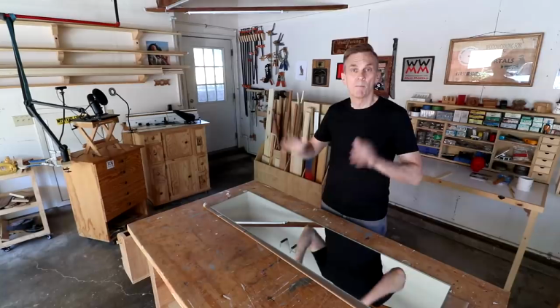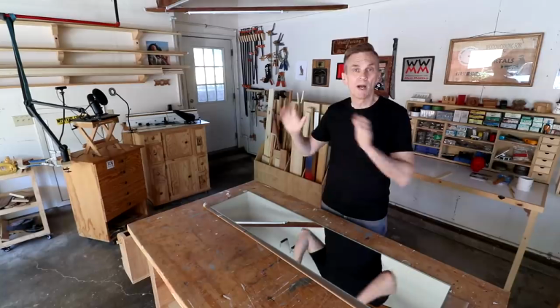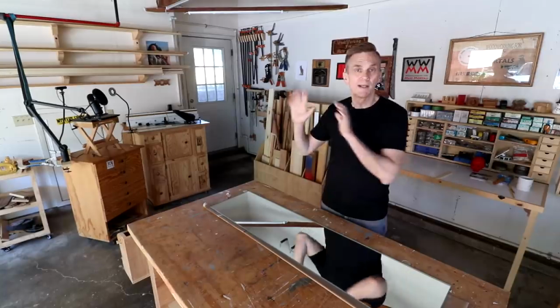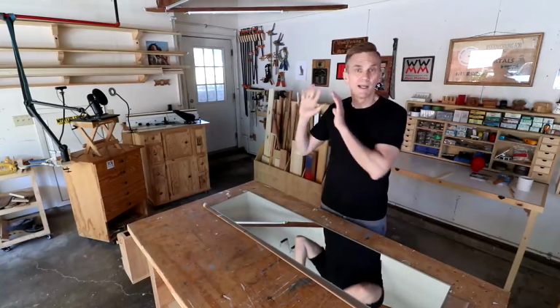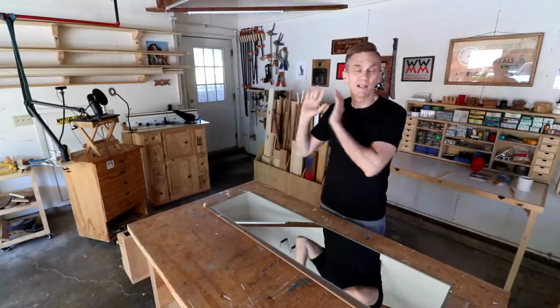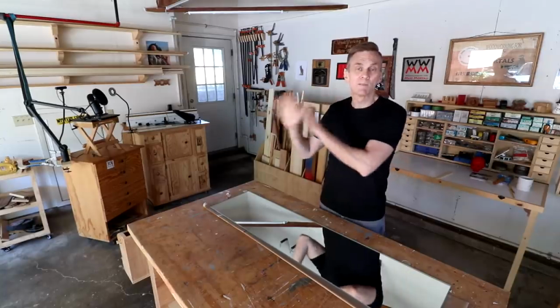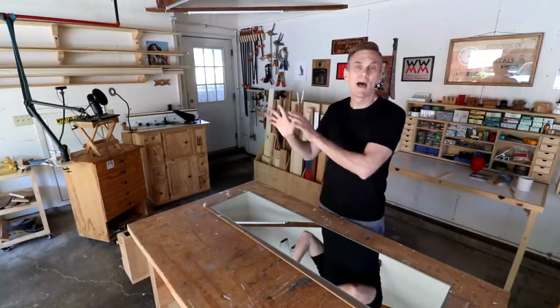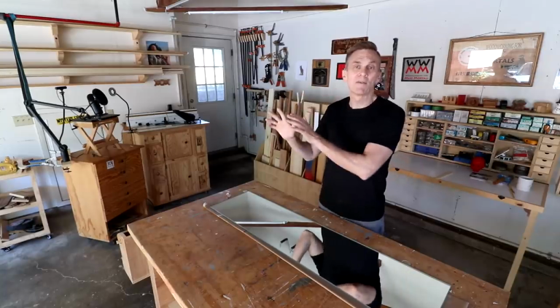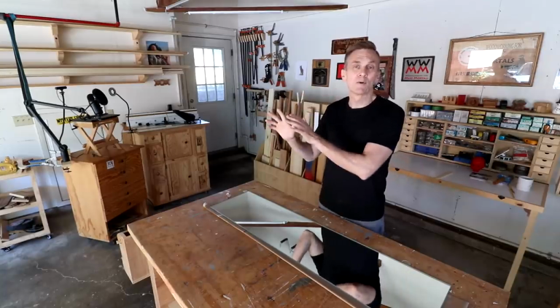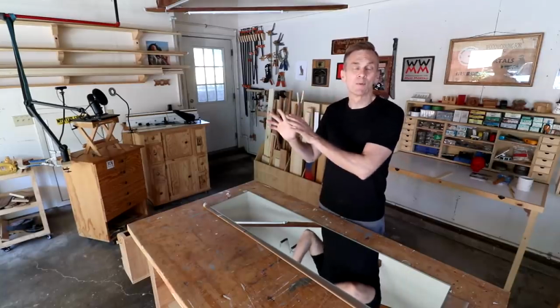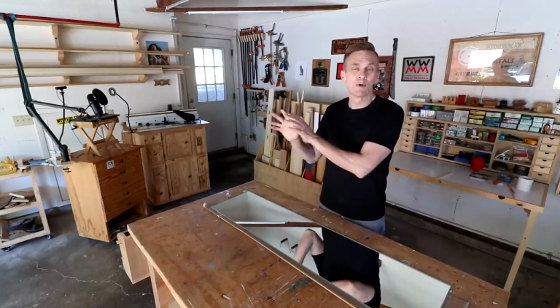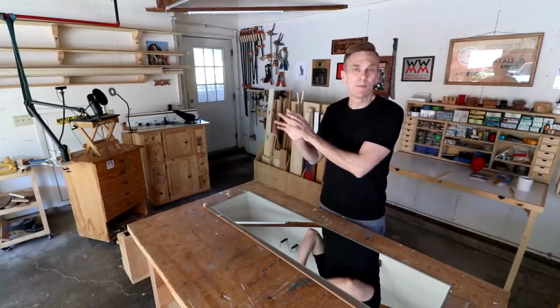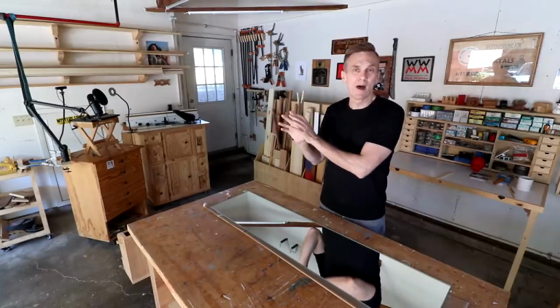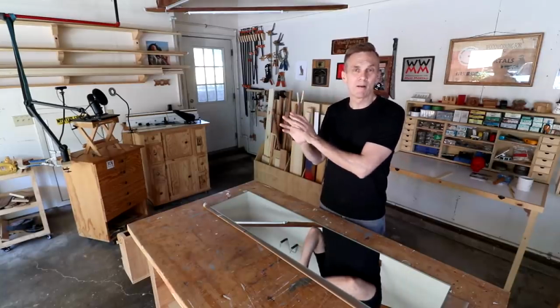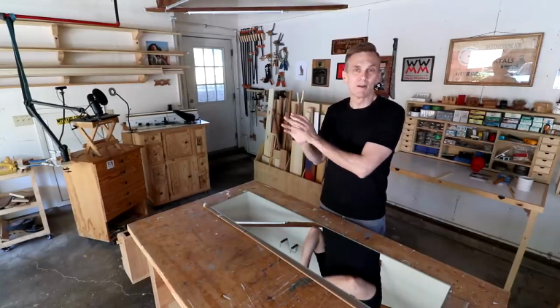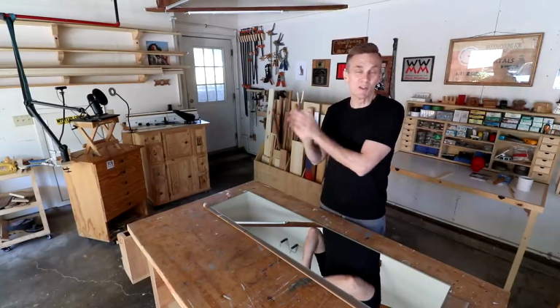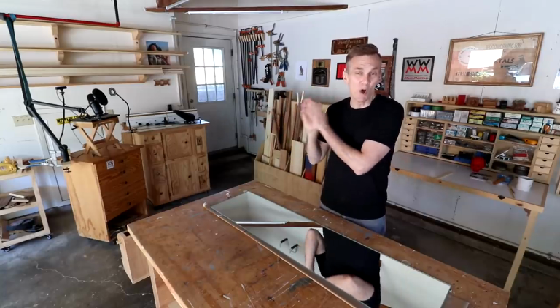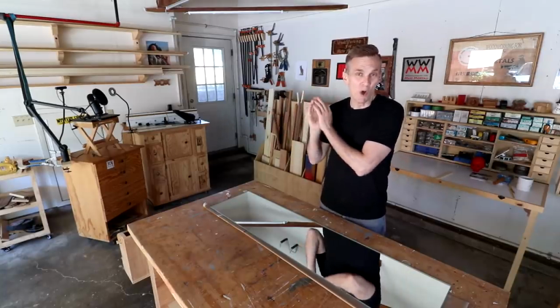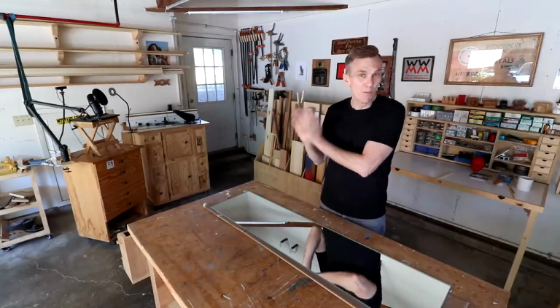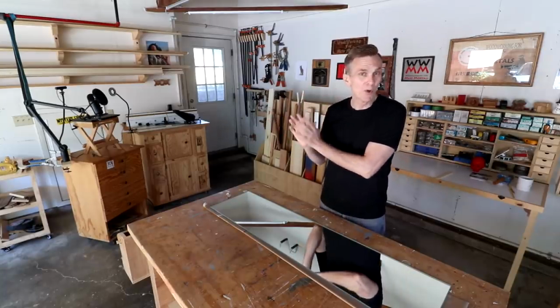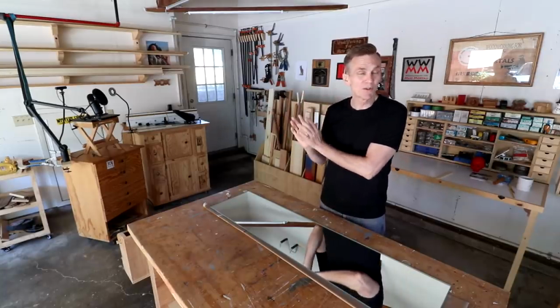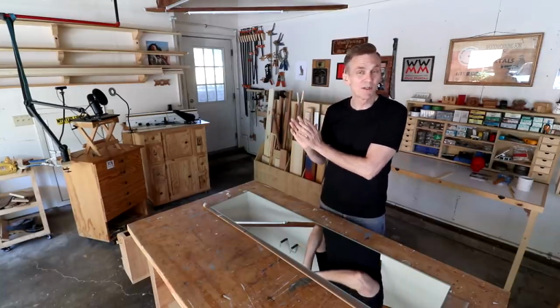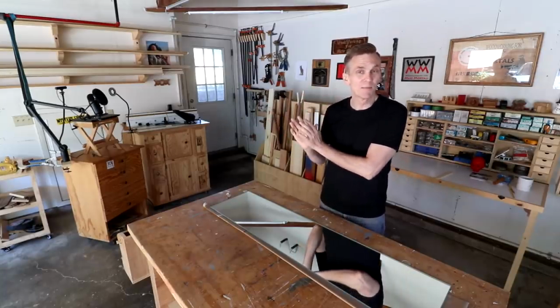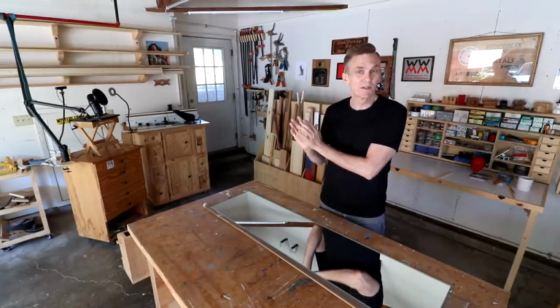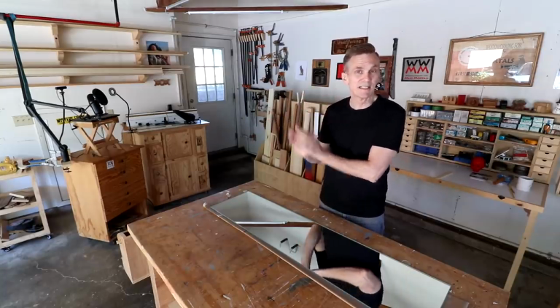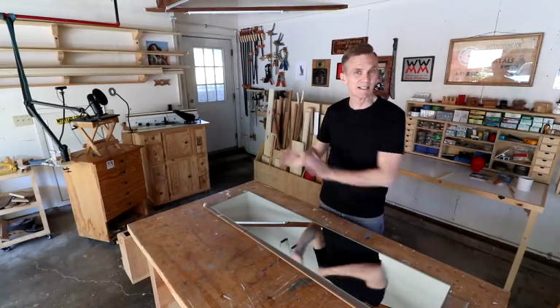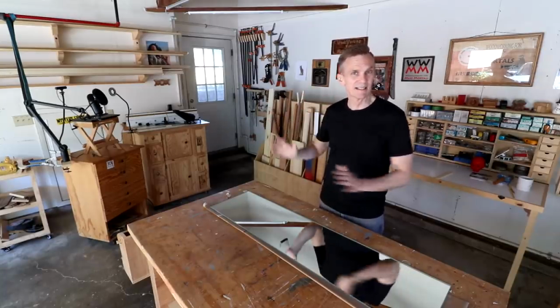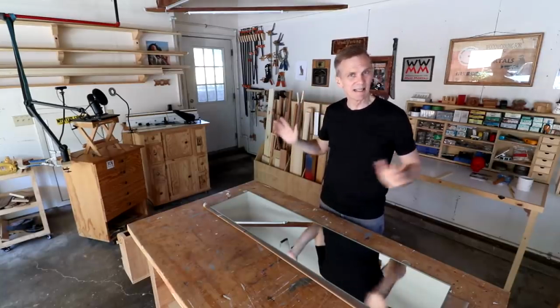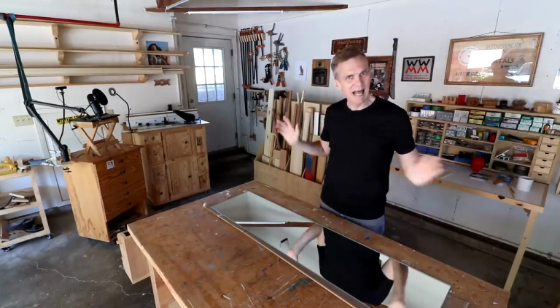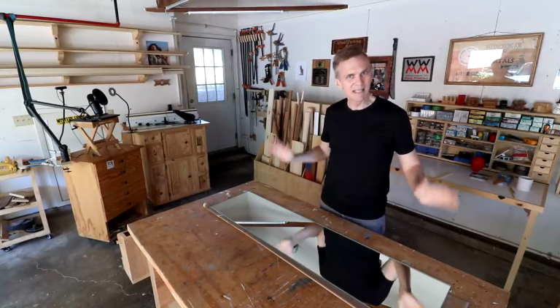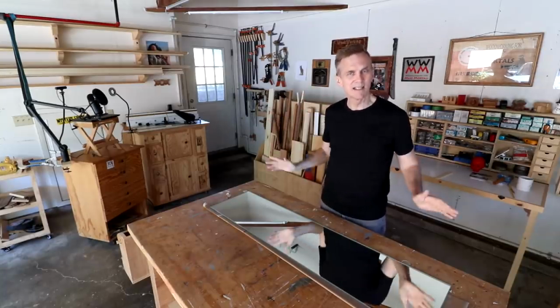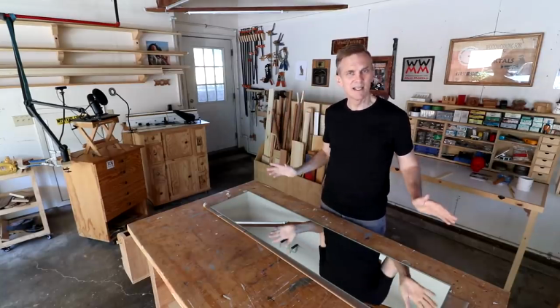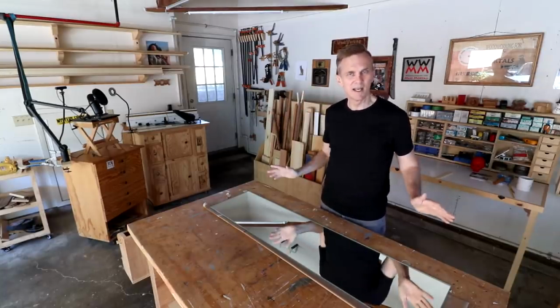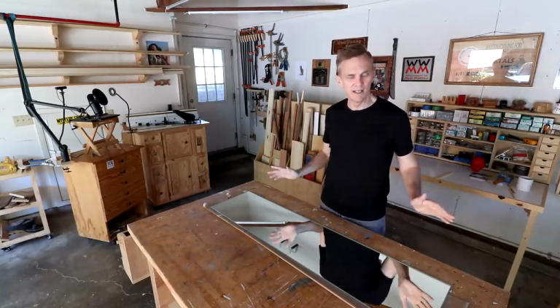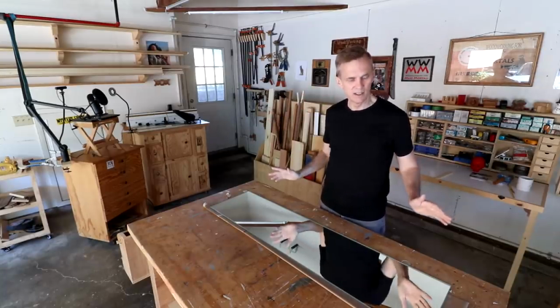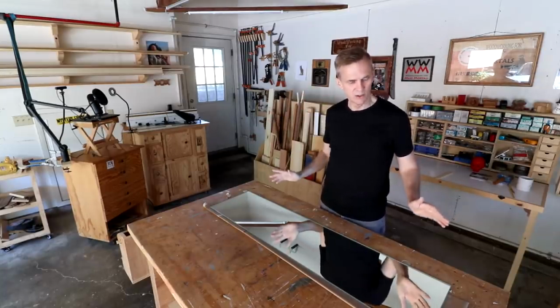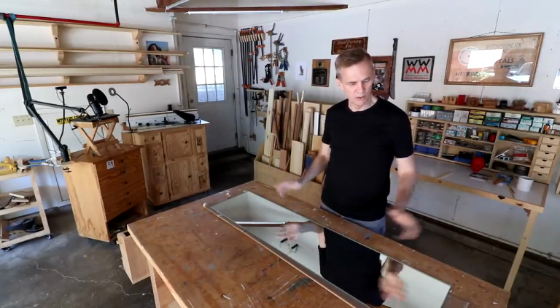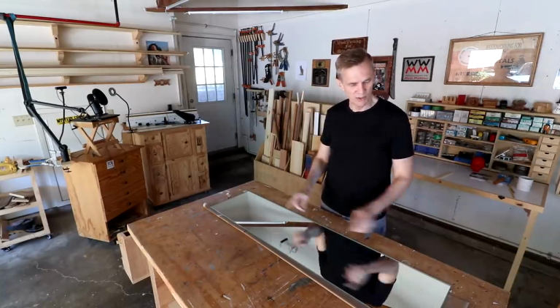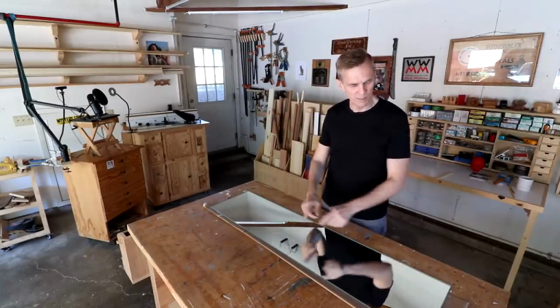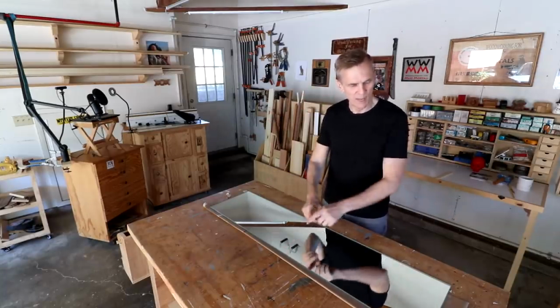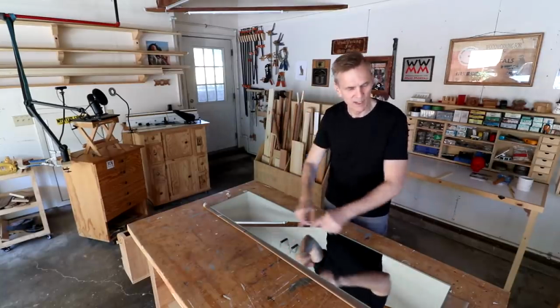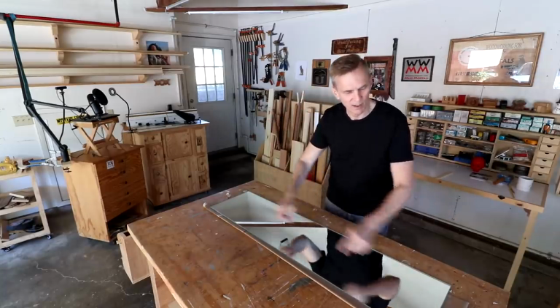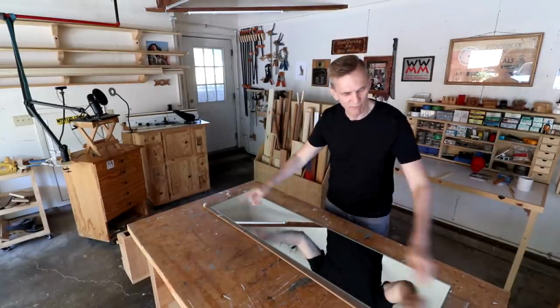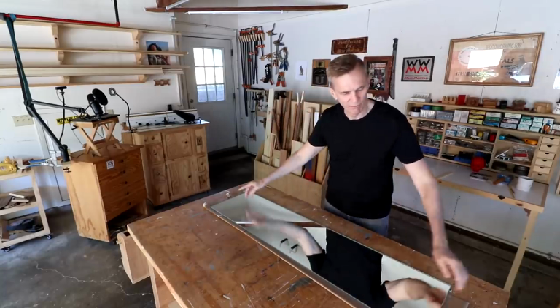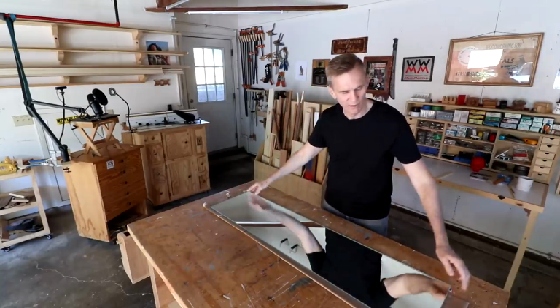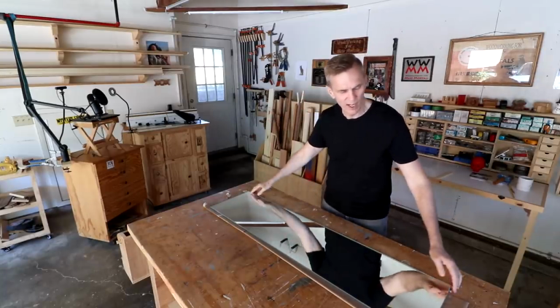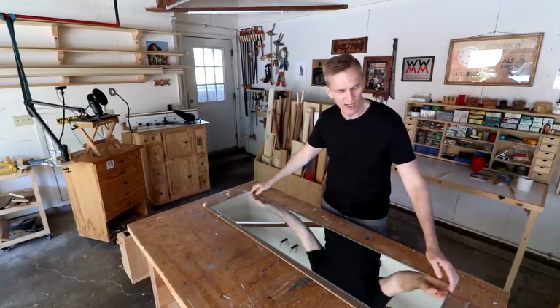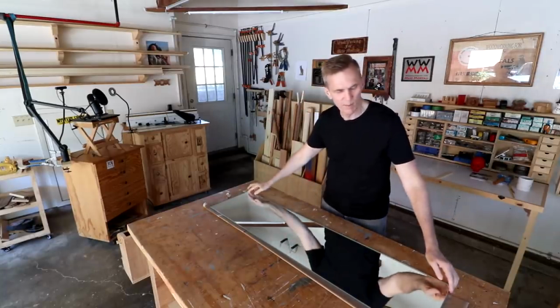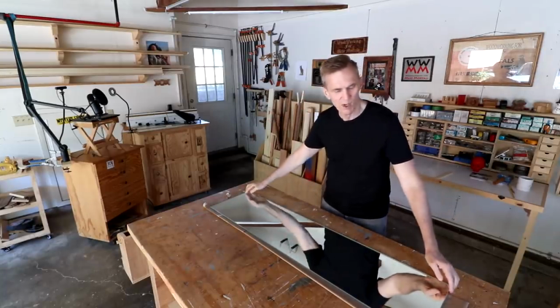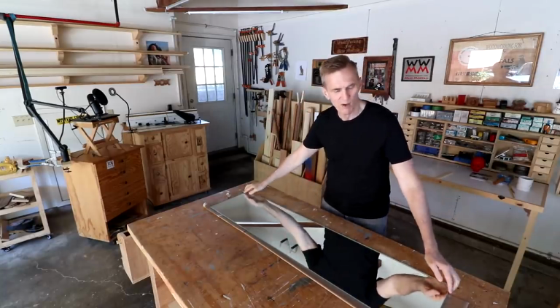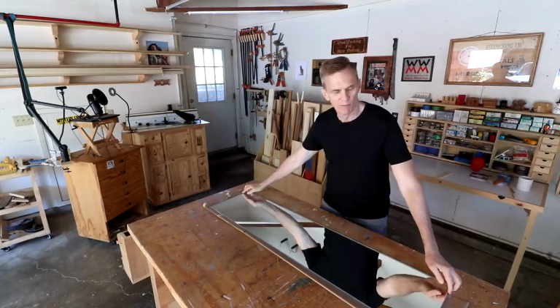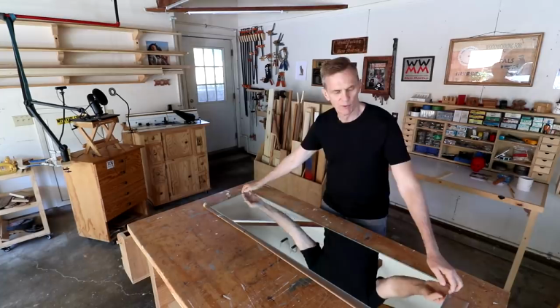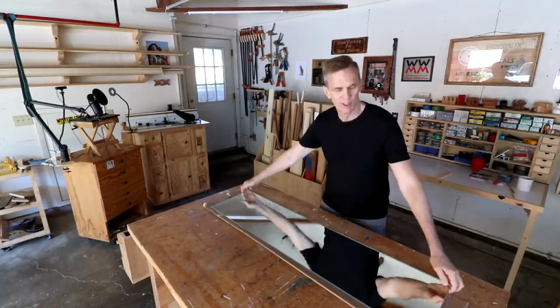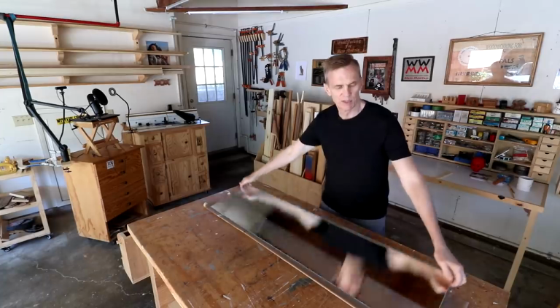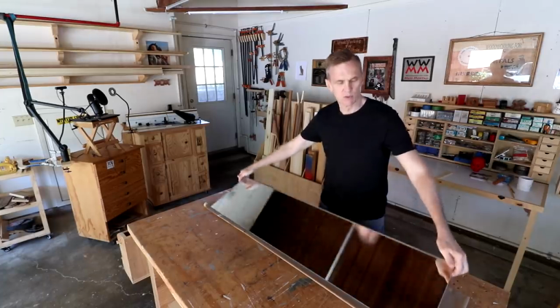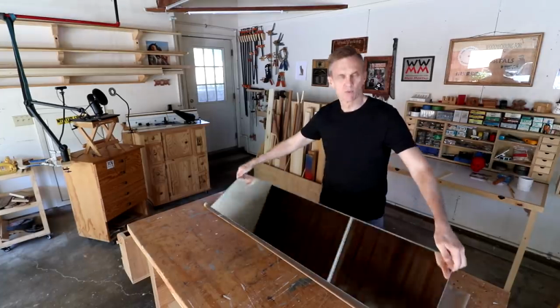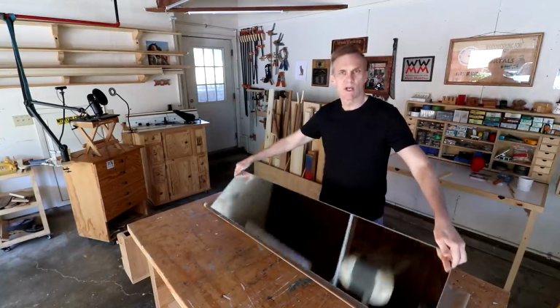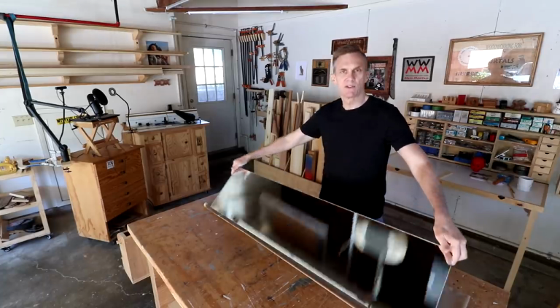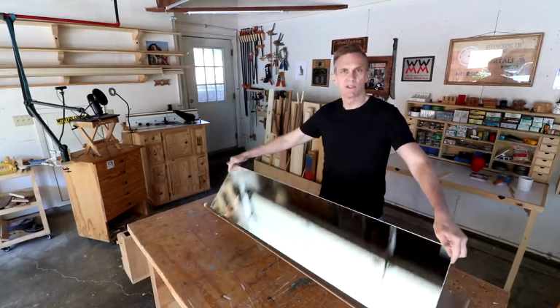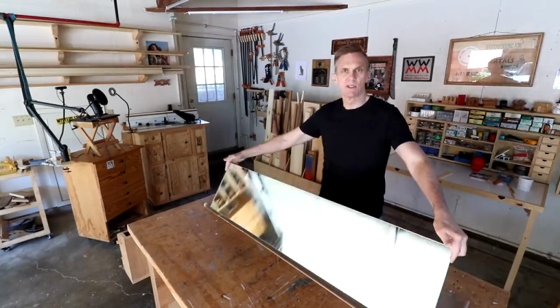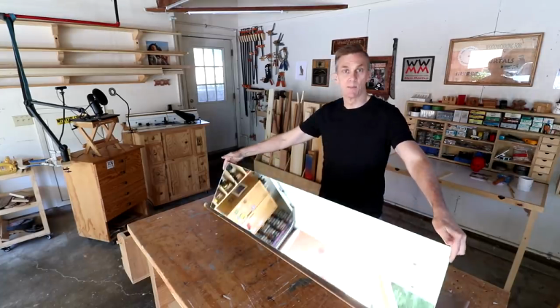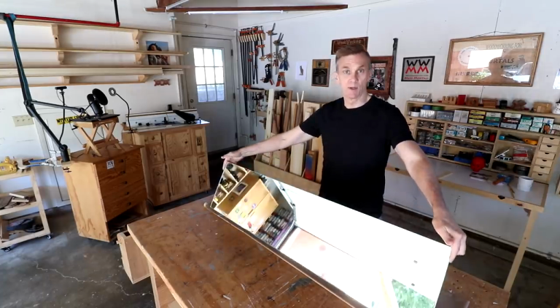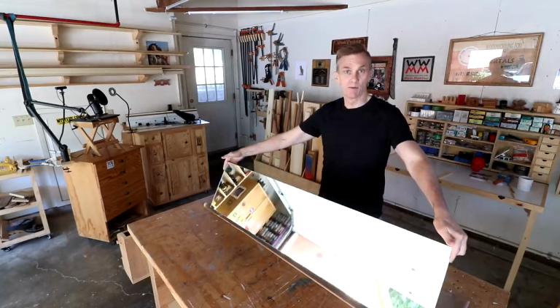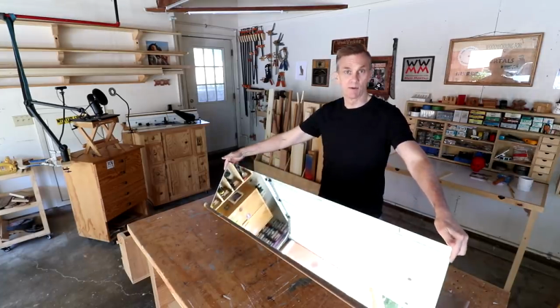My guest bathroom remodel is almost complete. The last thing I need to do is make a frame for this dressing mirror.